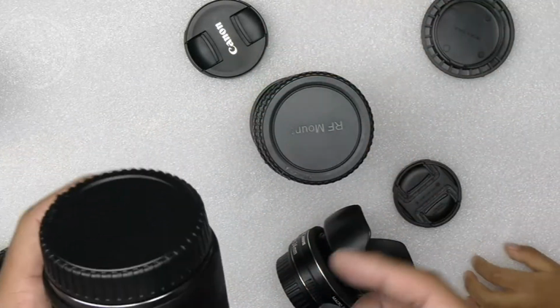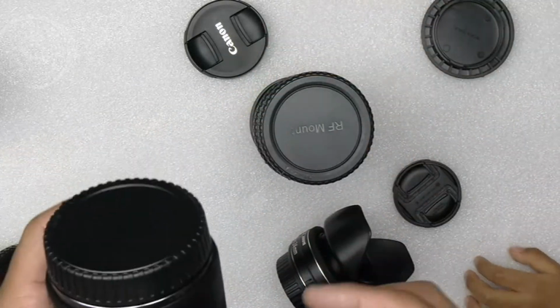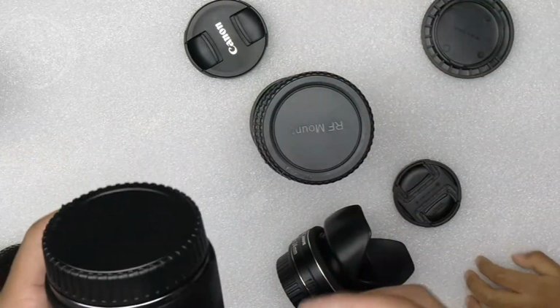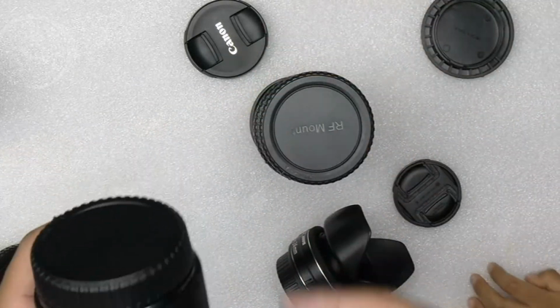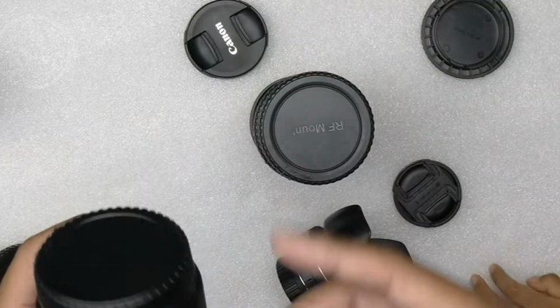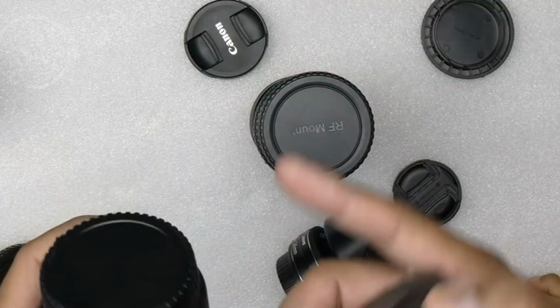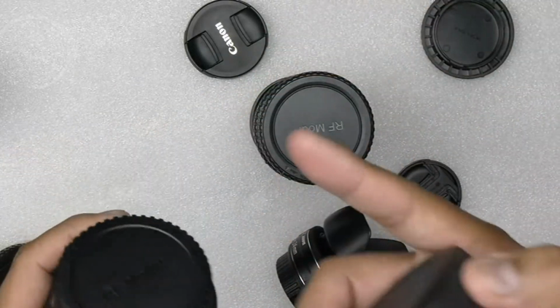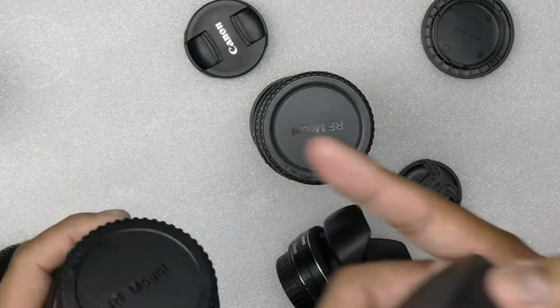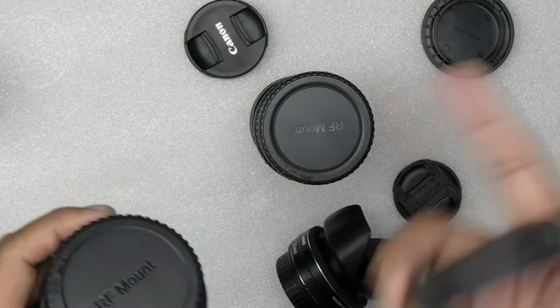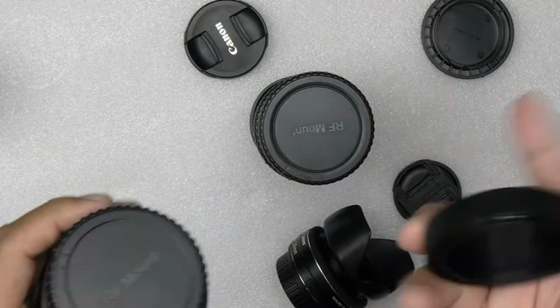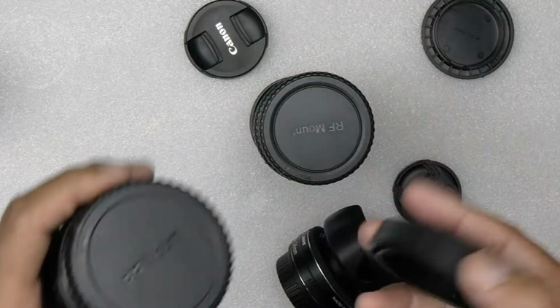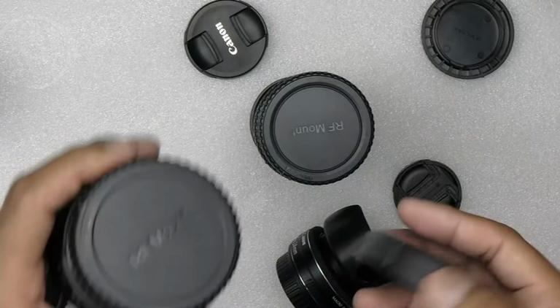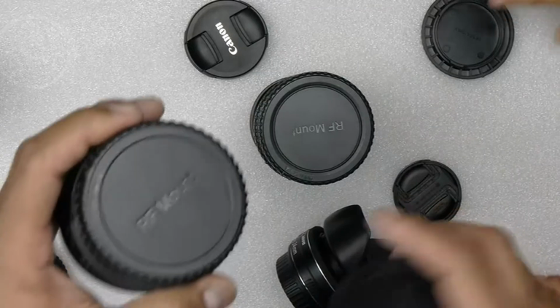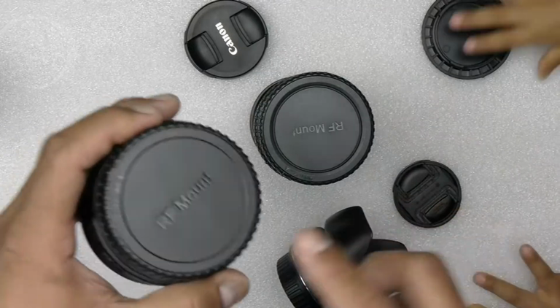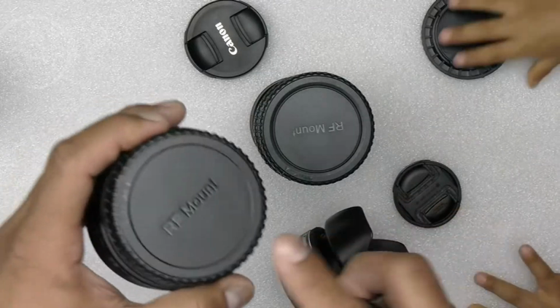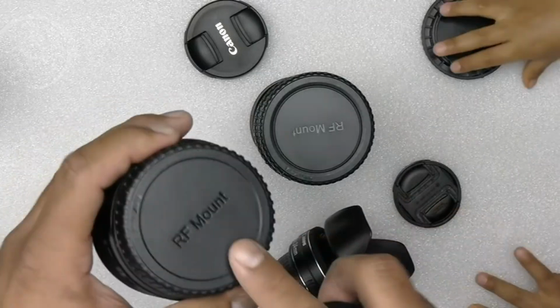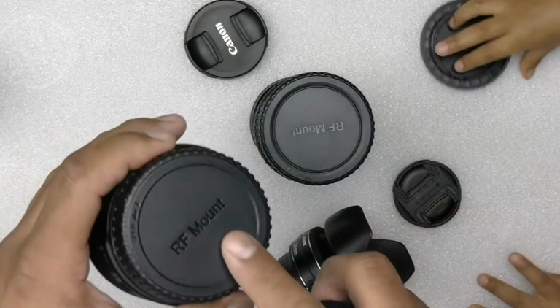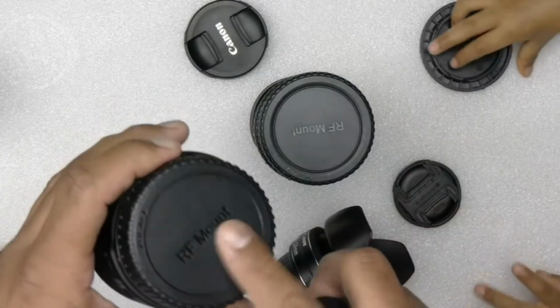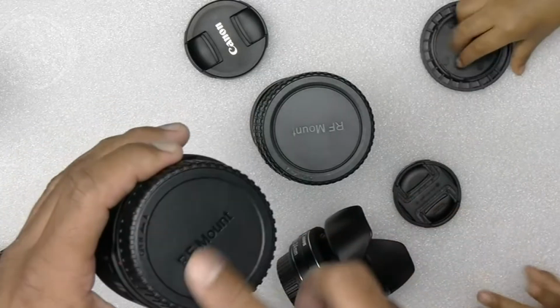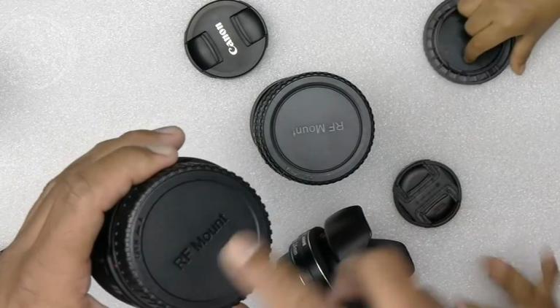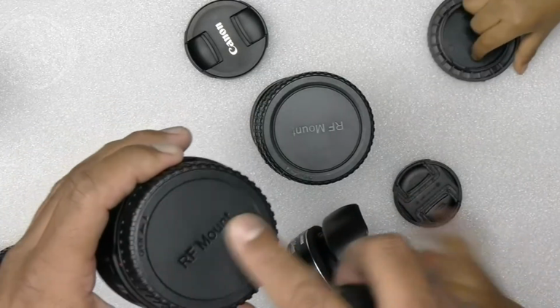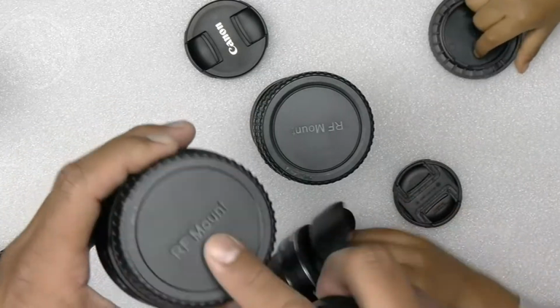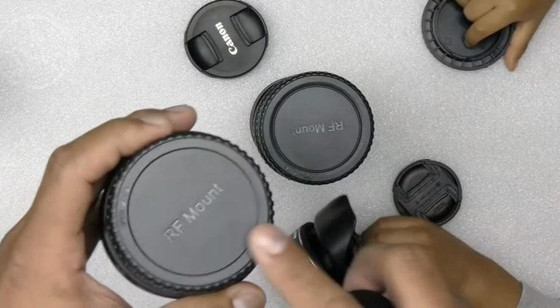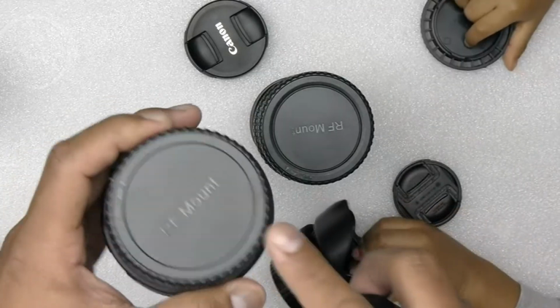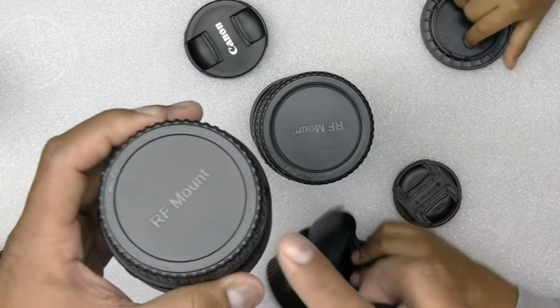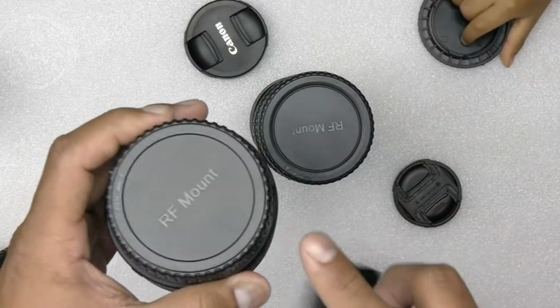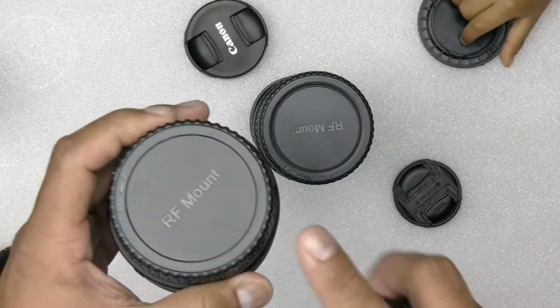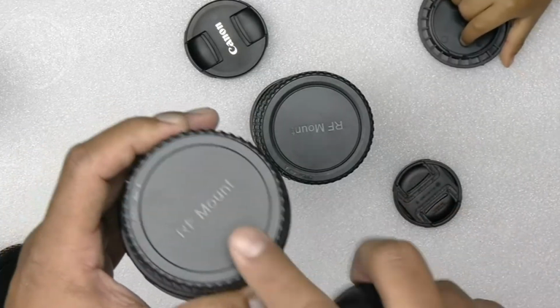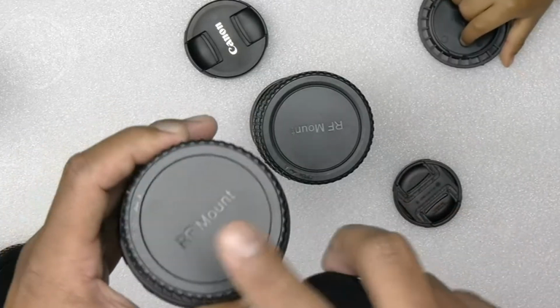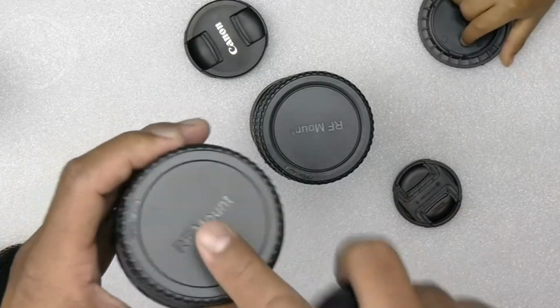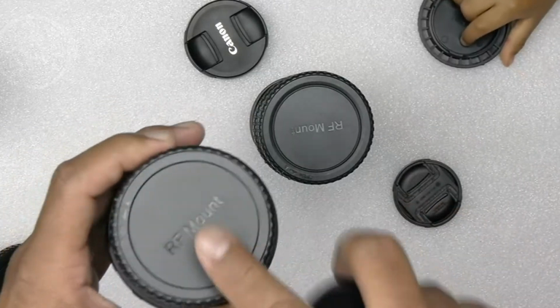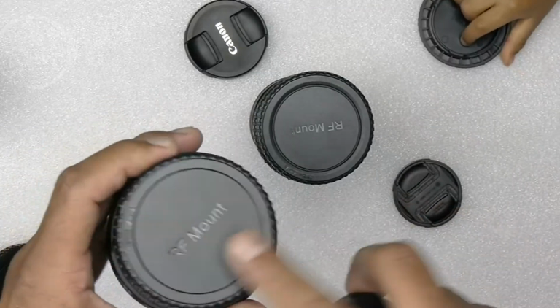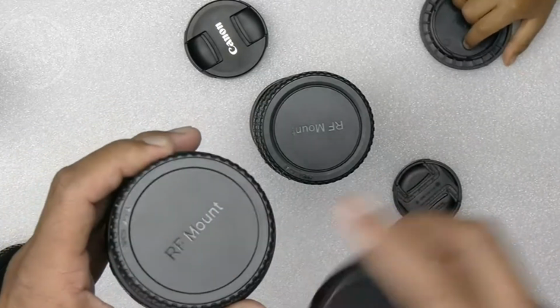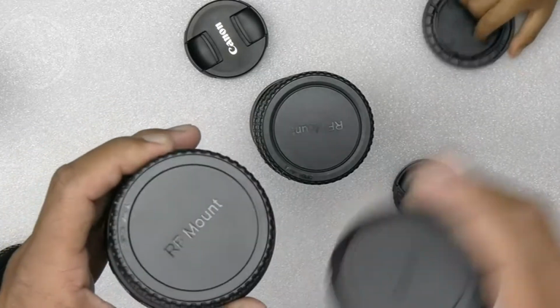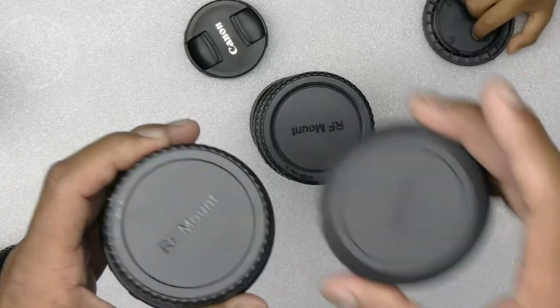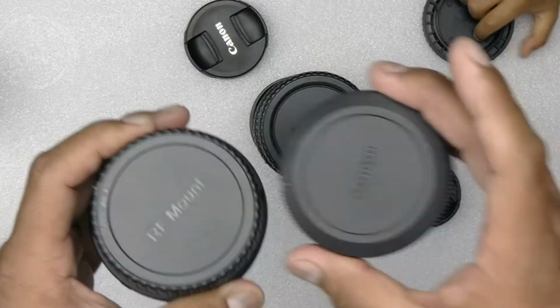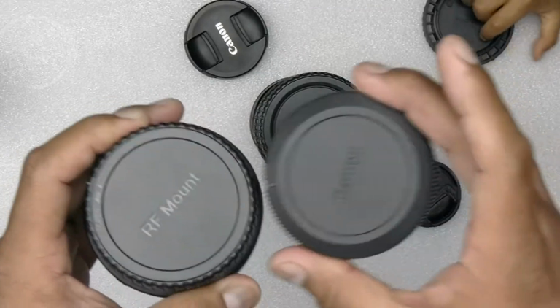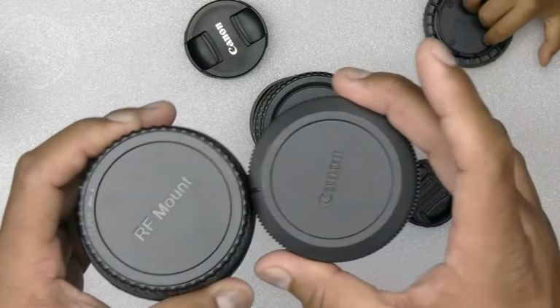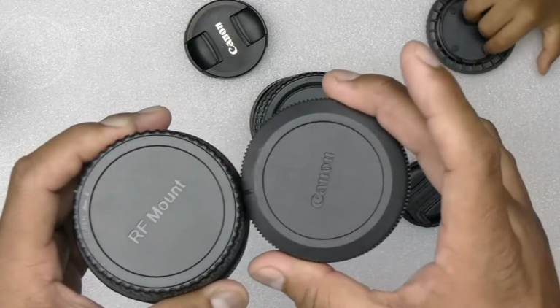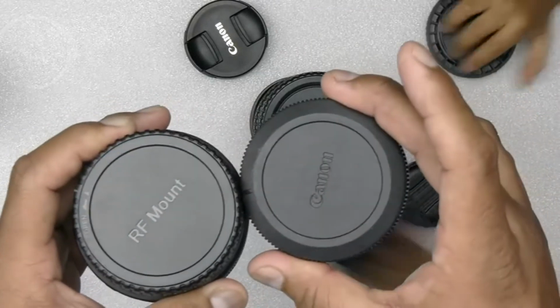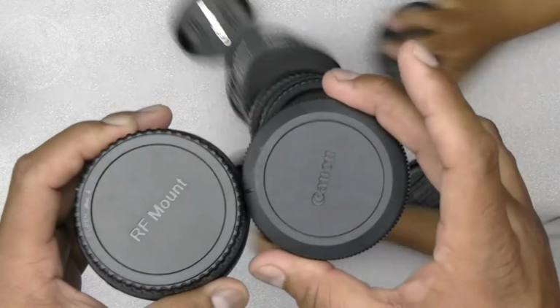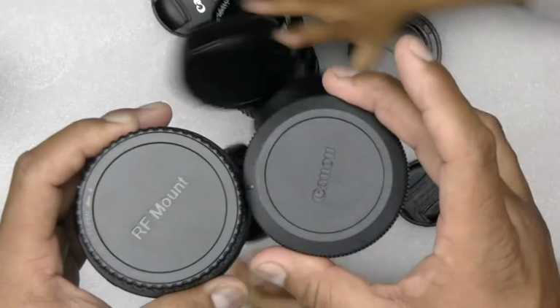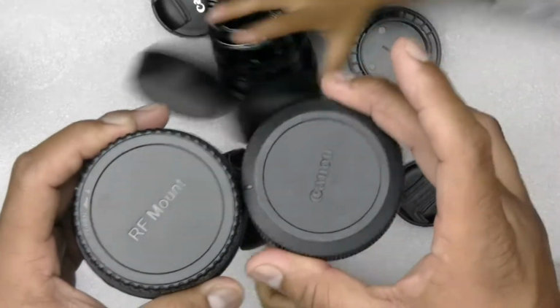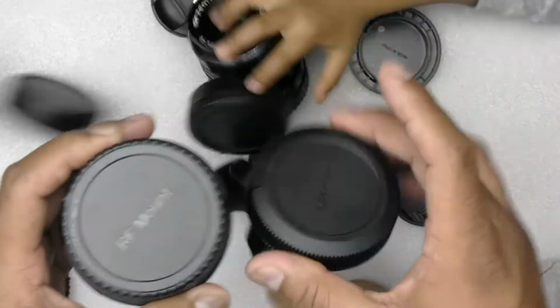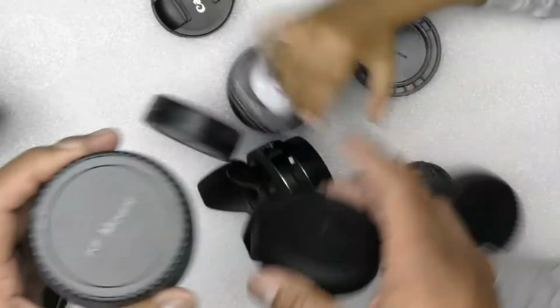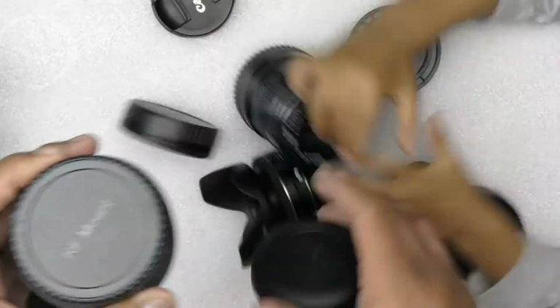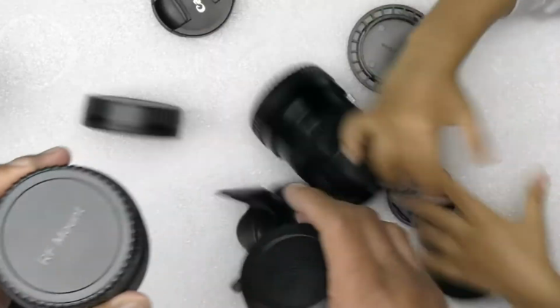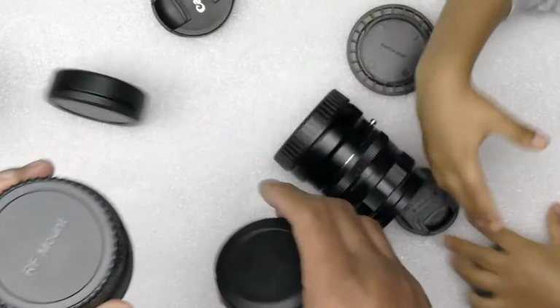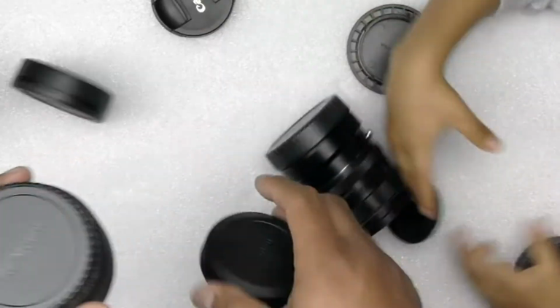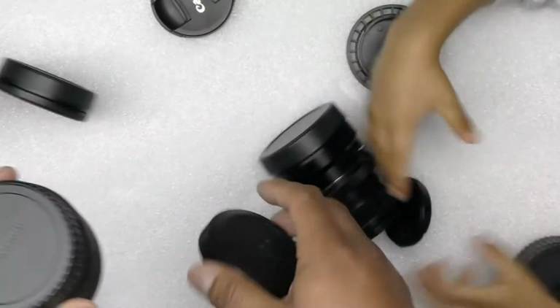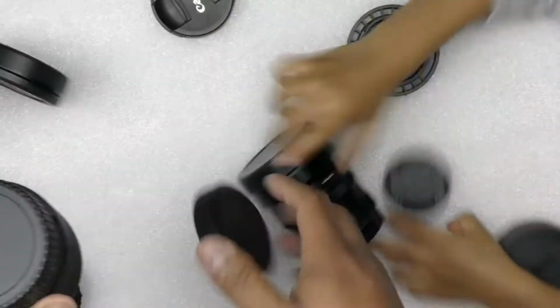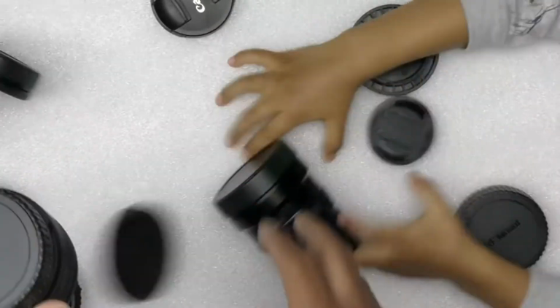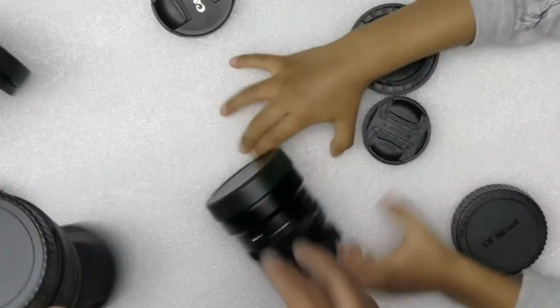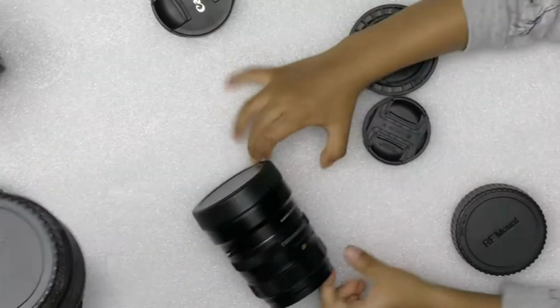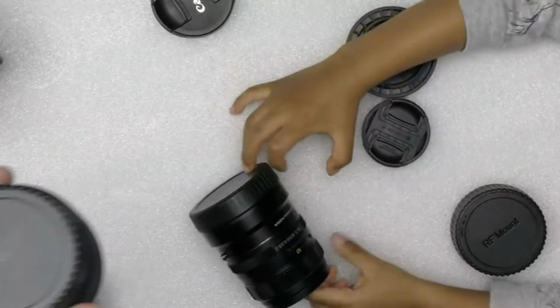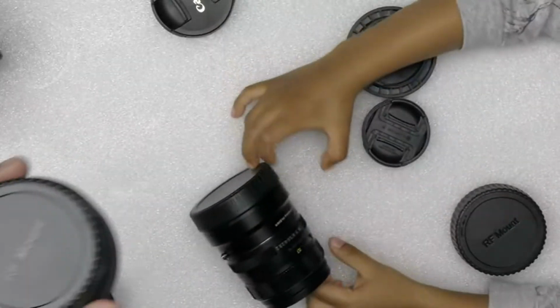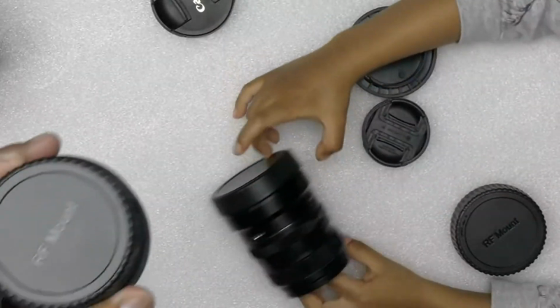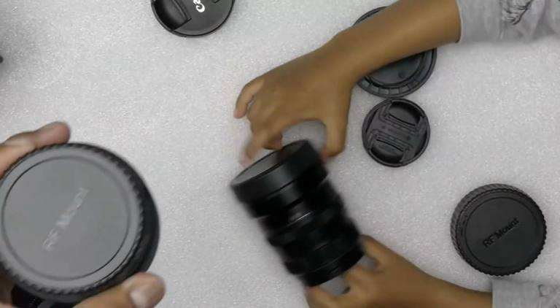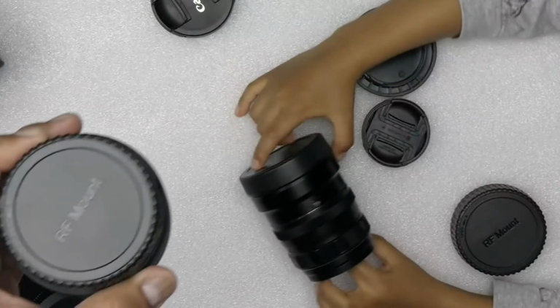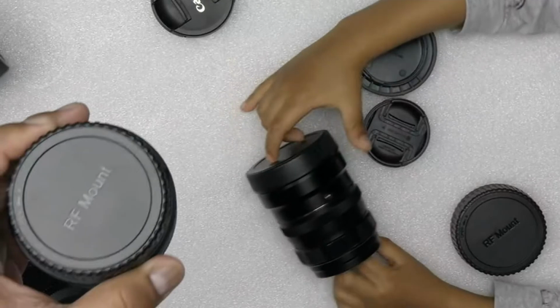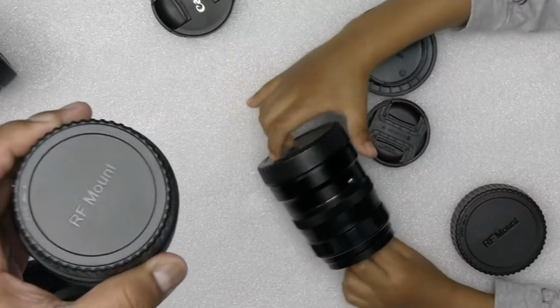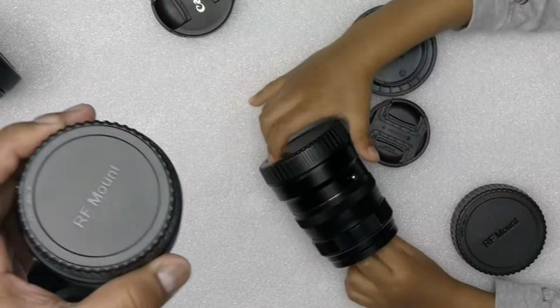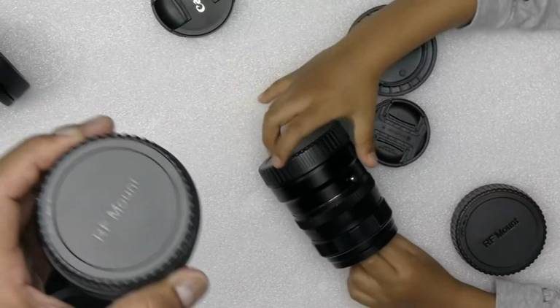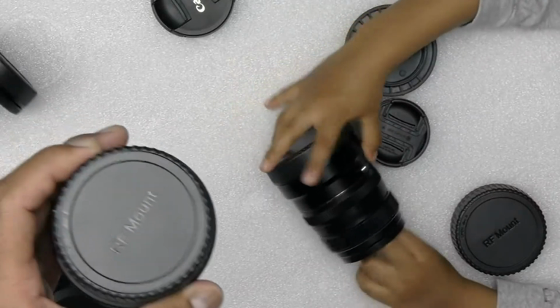If you only have one camera, why do you need so many front caps? Anyways, it works really fine — great value for the money, recommended.